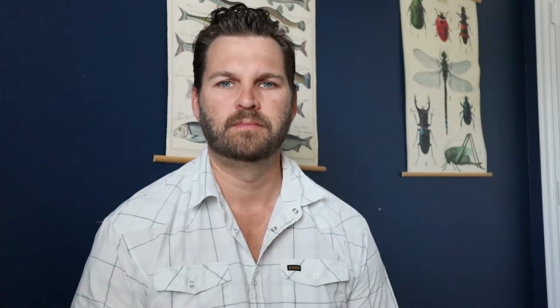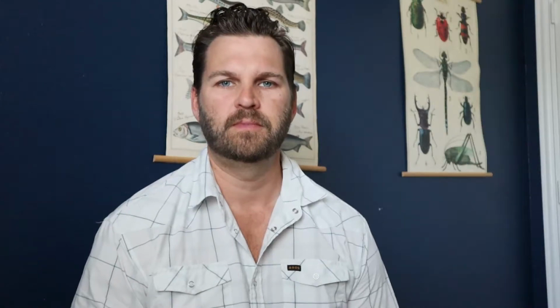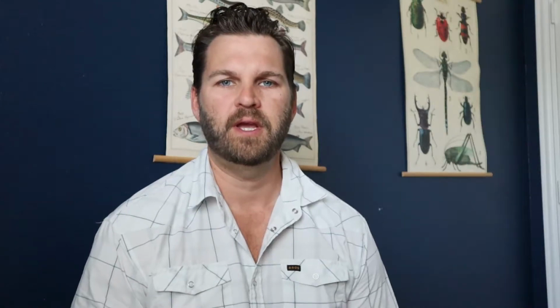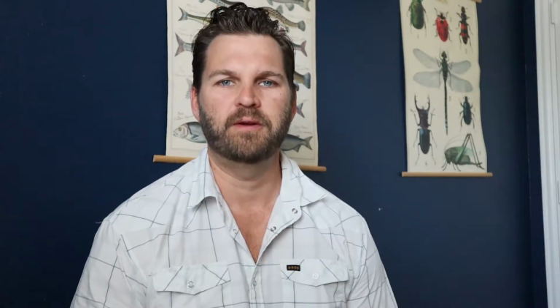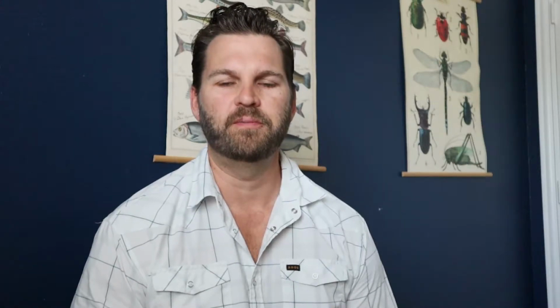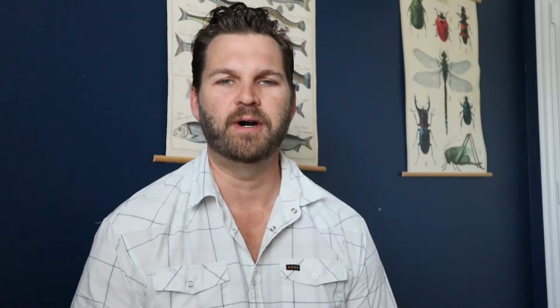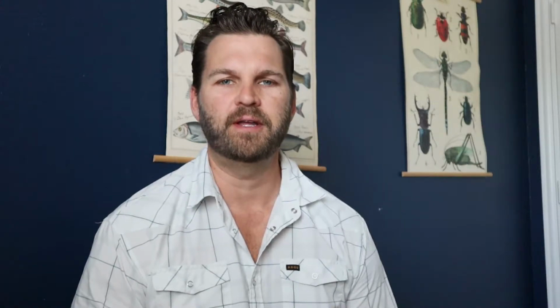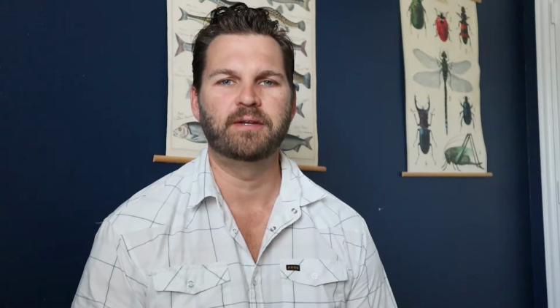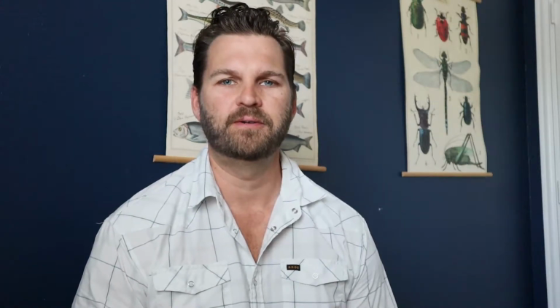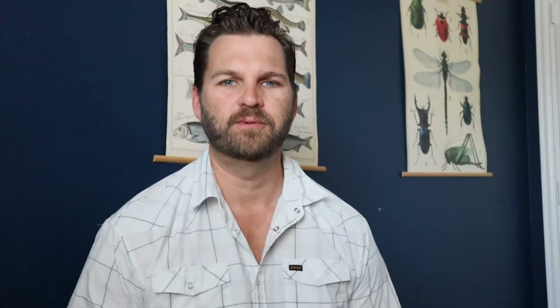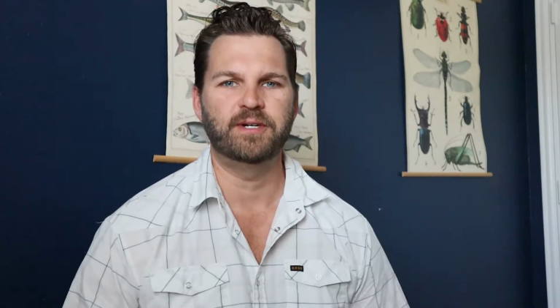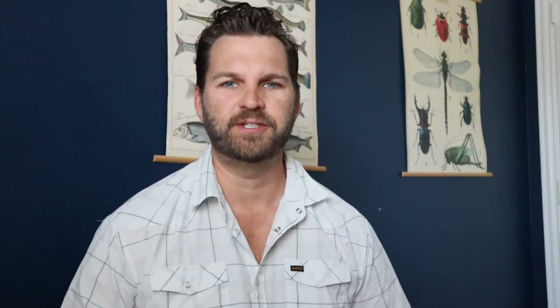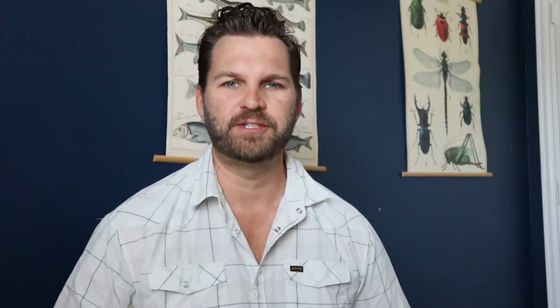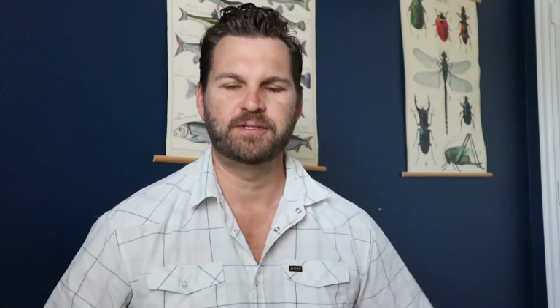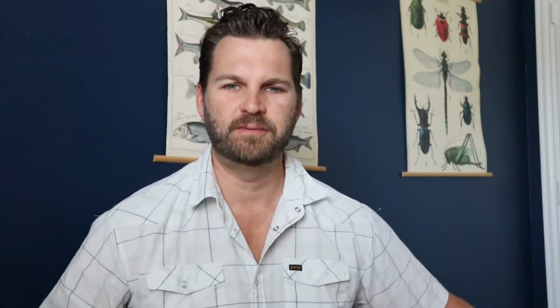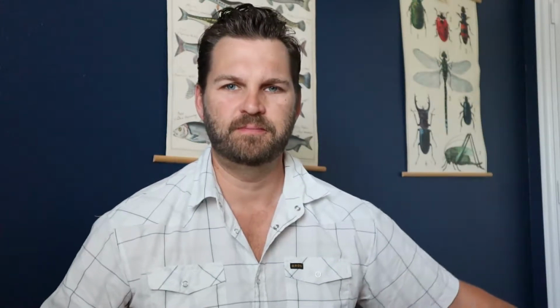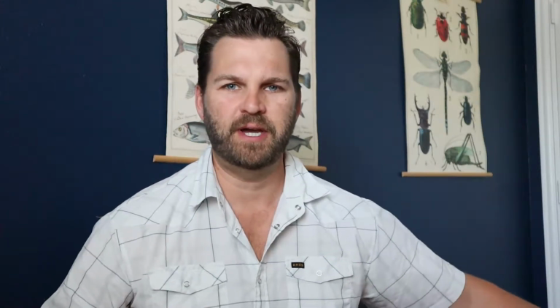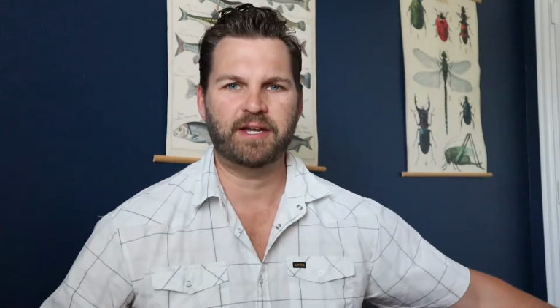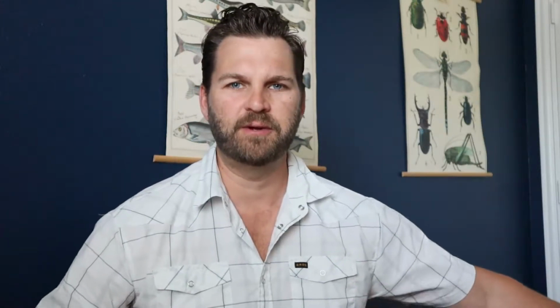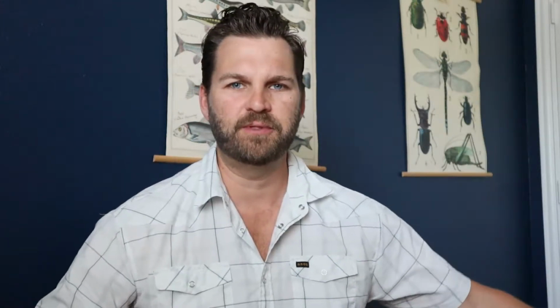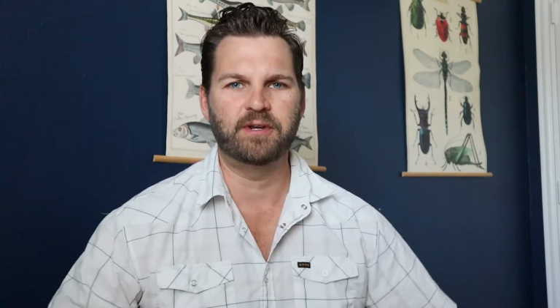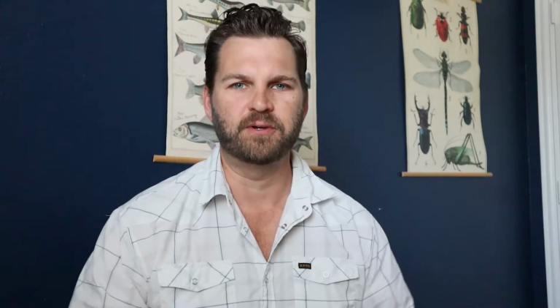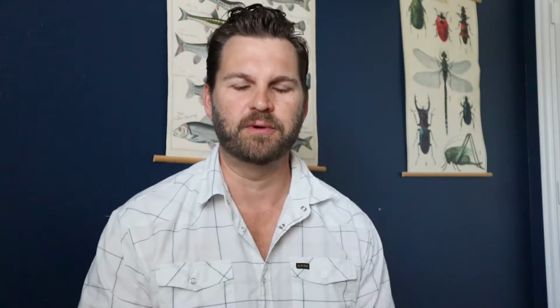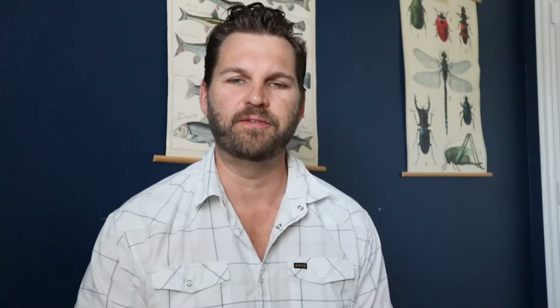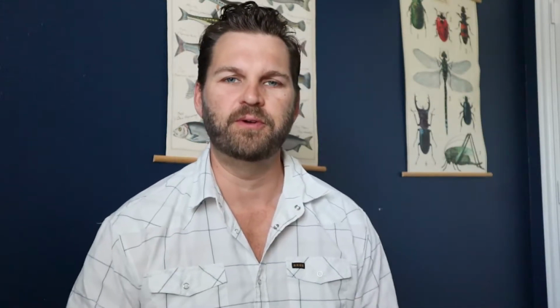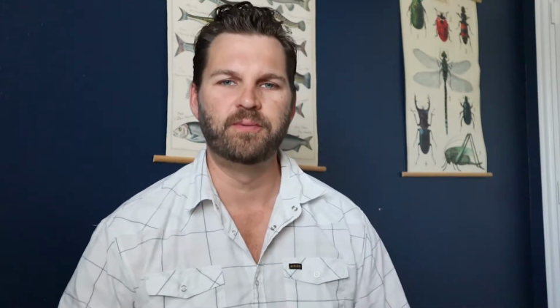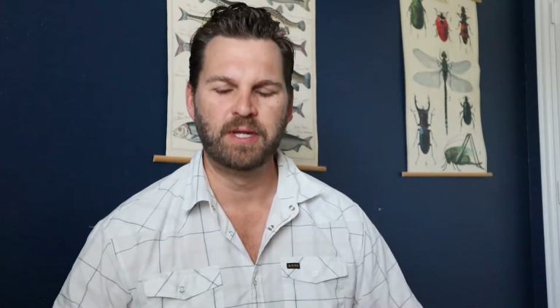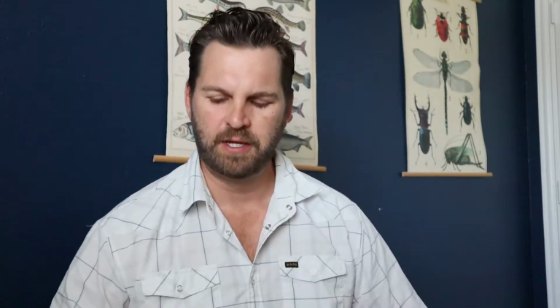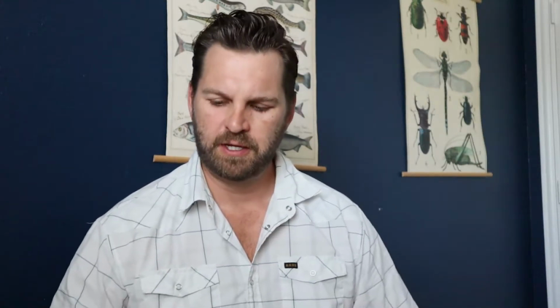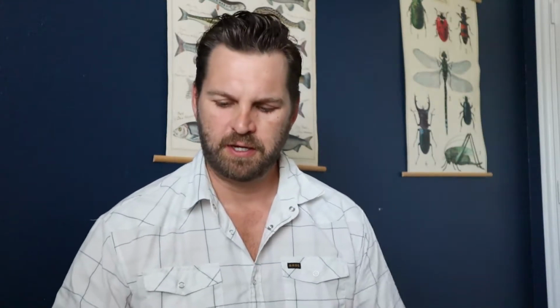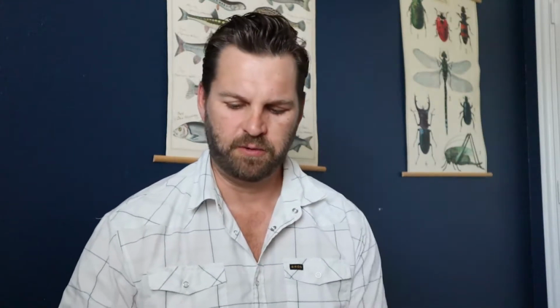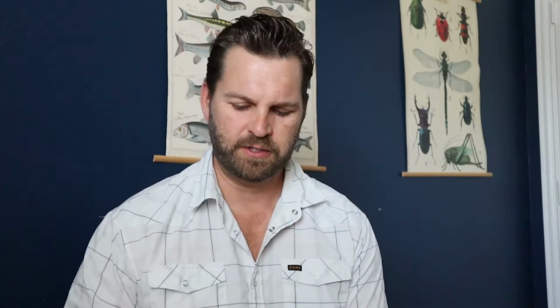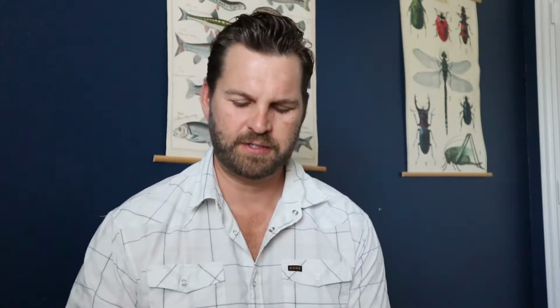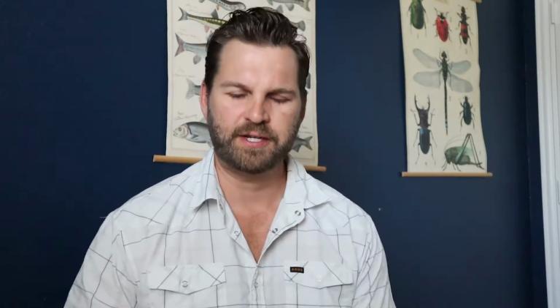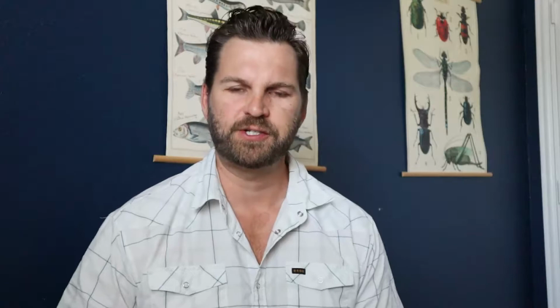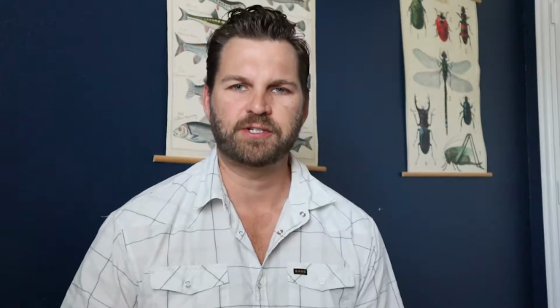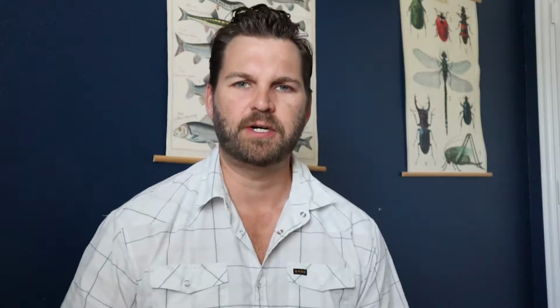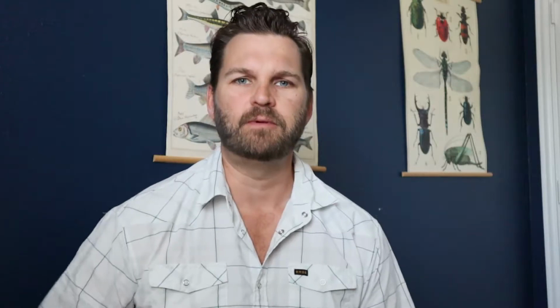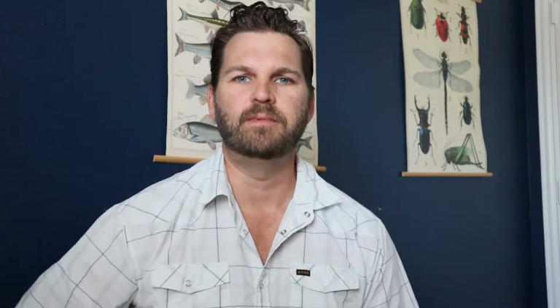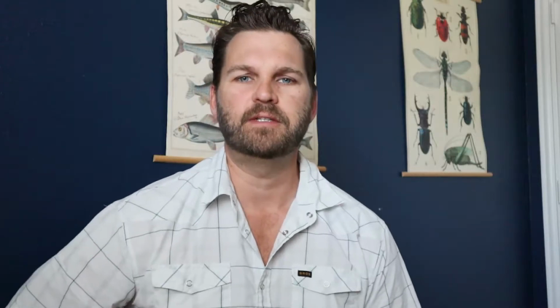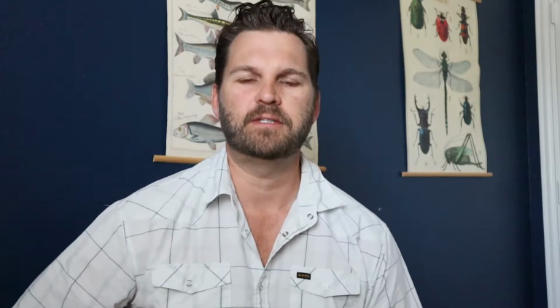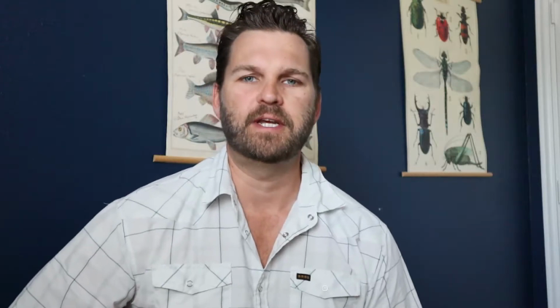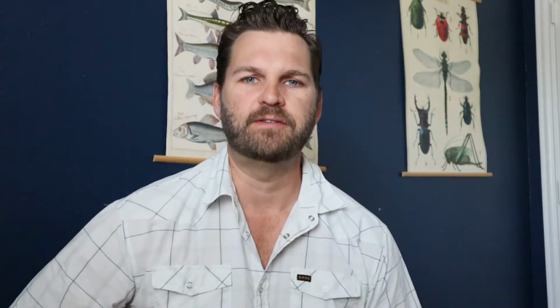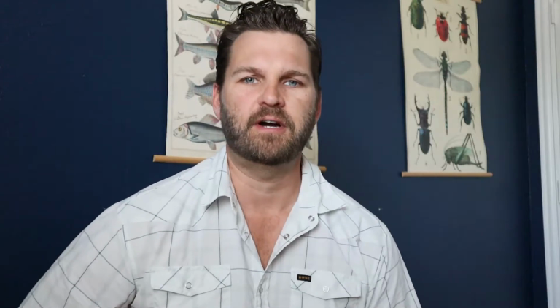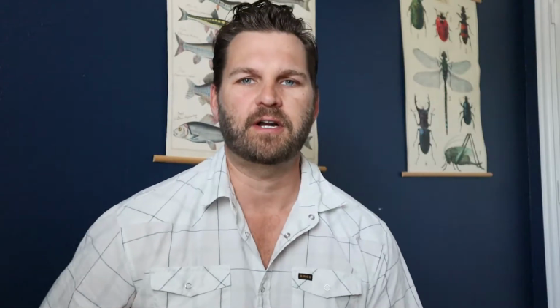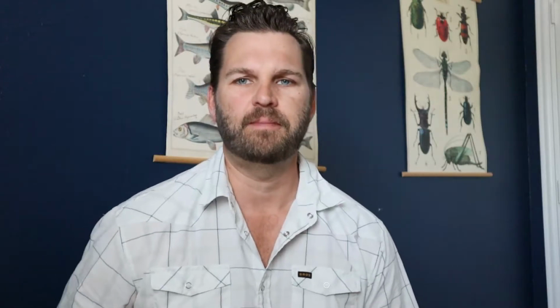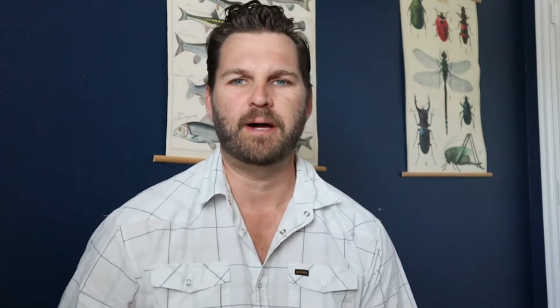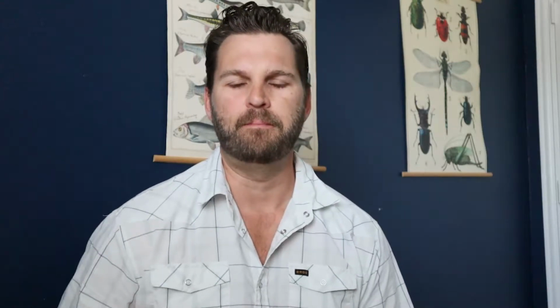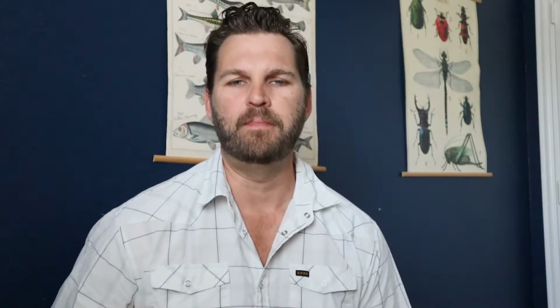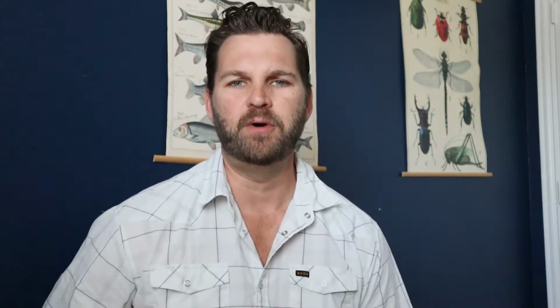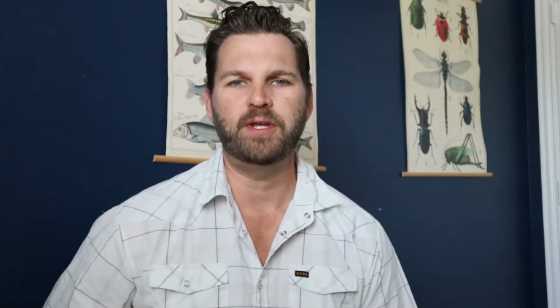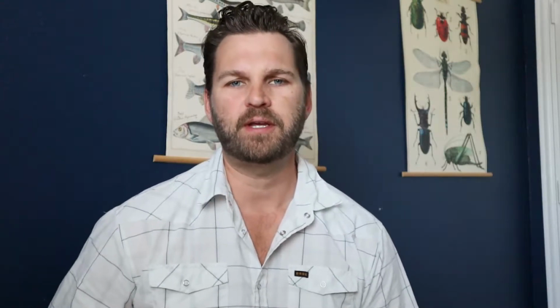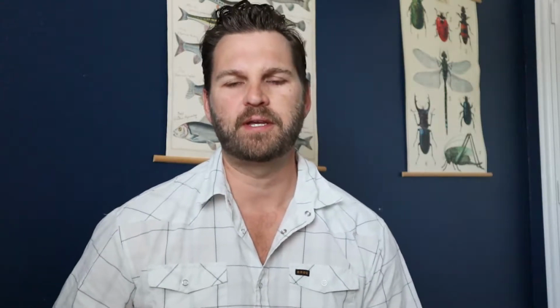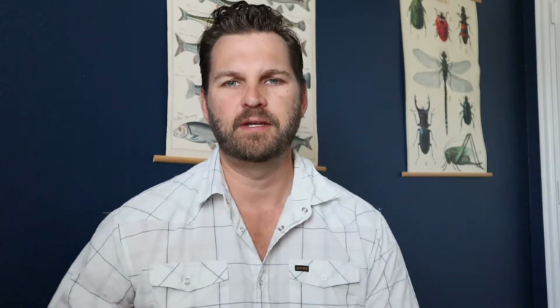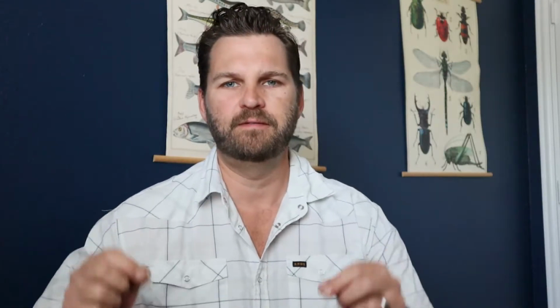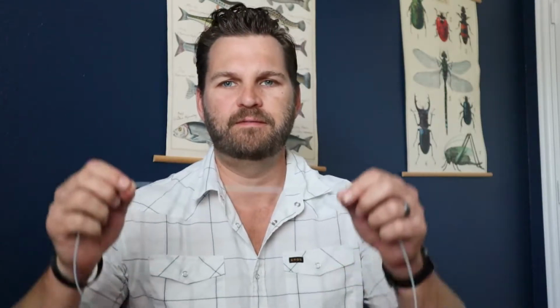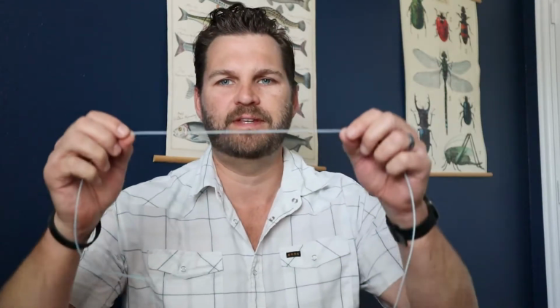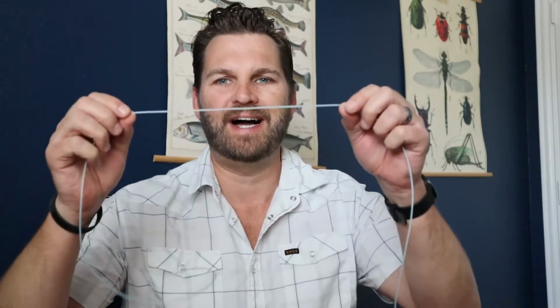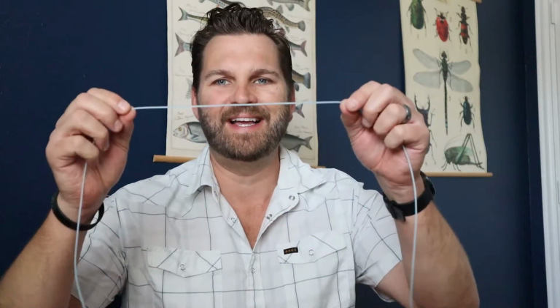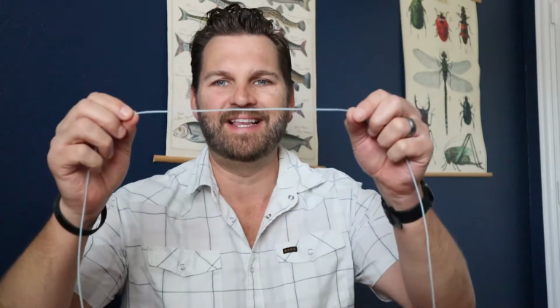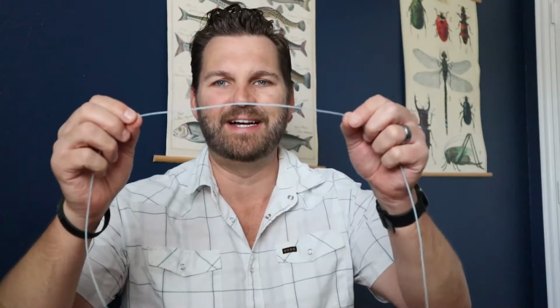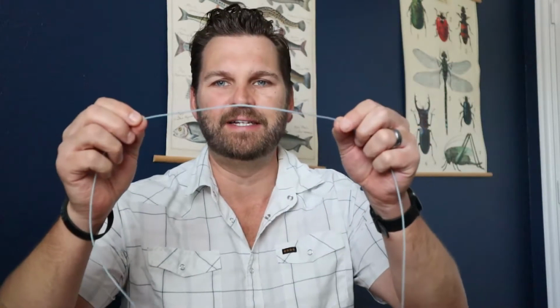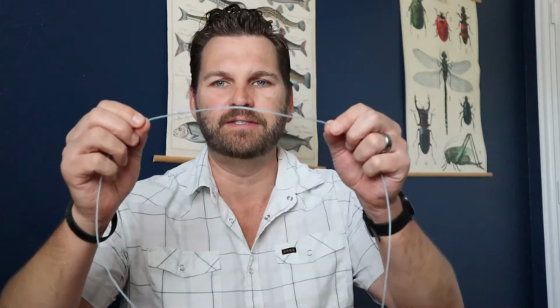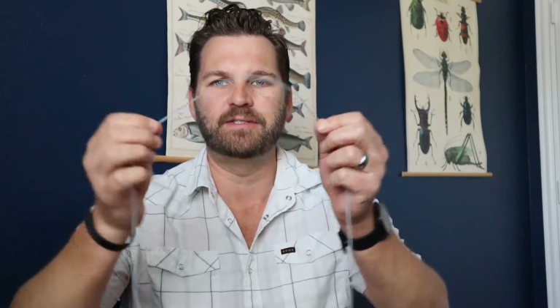Hey everybody, Rich back here with another review. I wanted to take just a couple minutes today and talk about Monik Fly Lines.